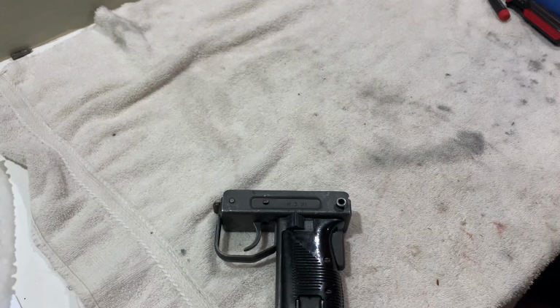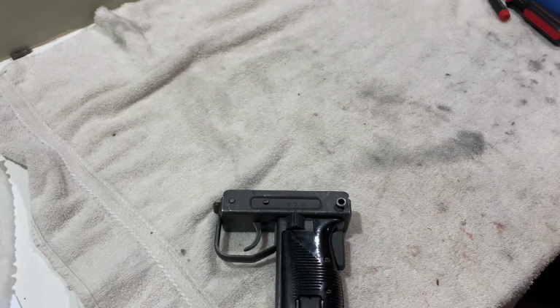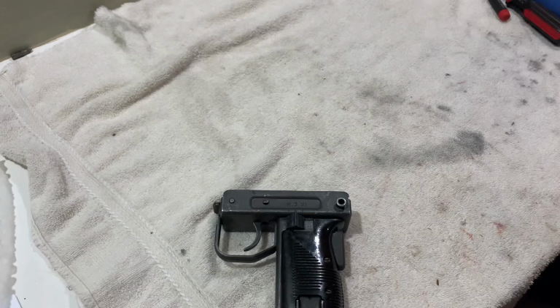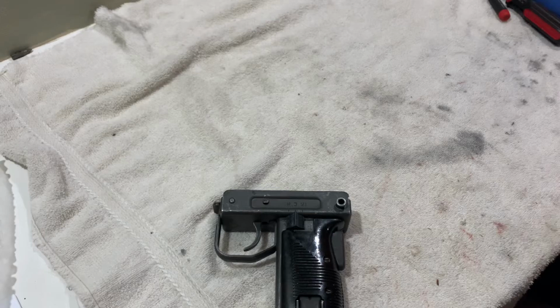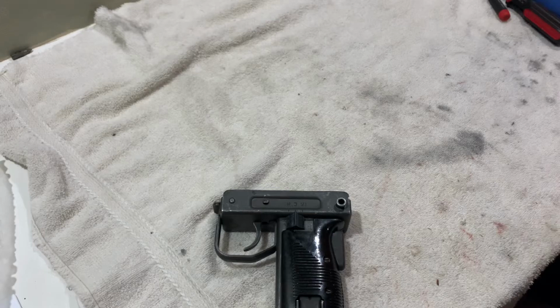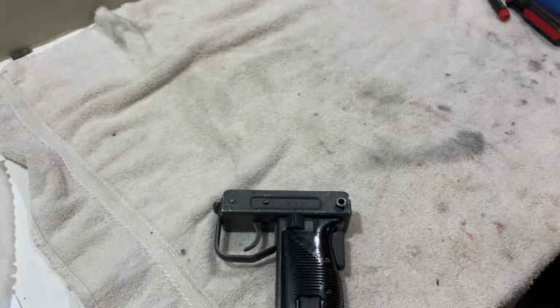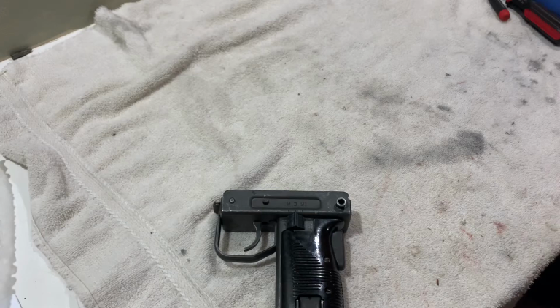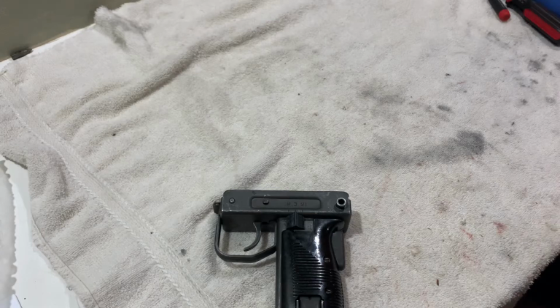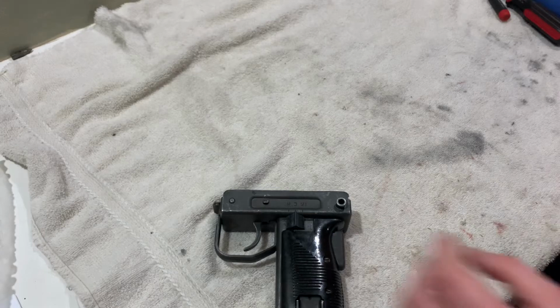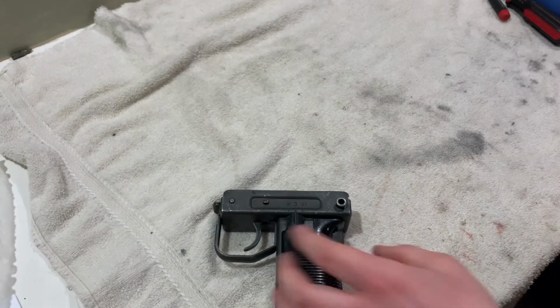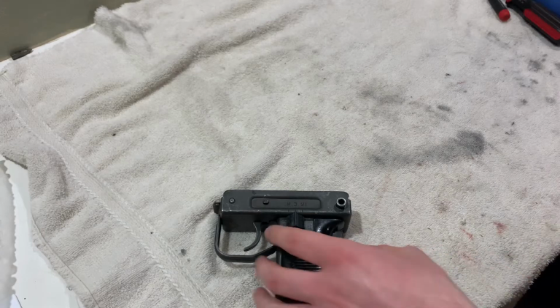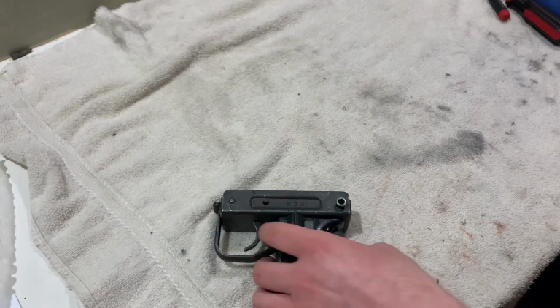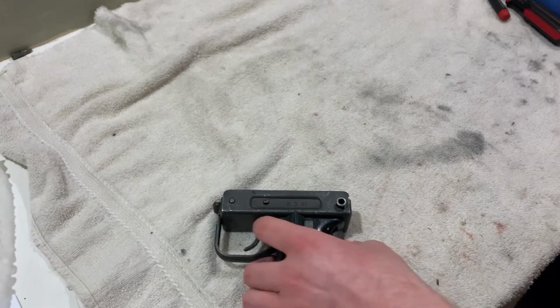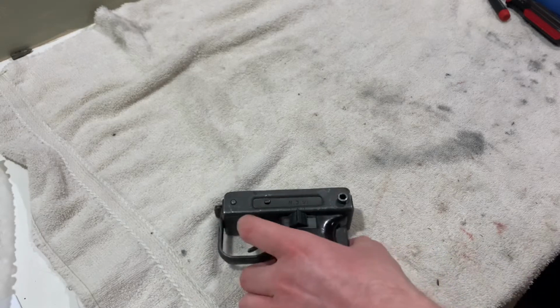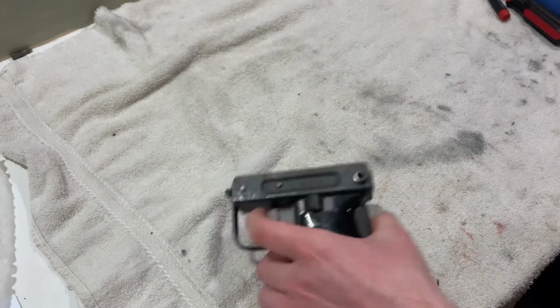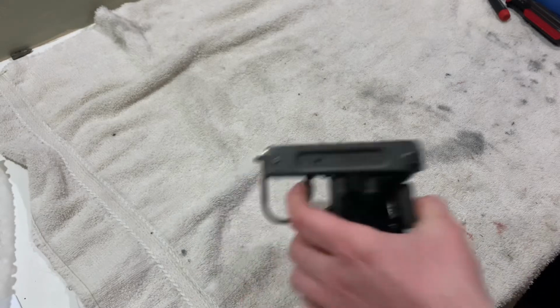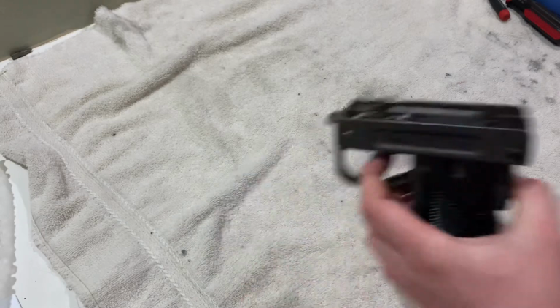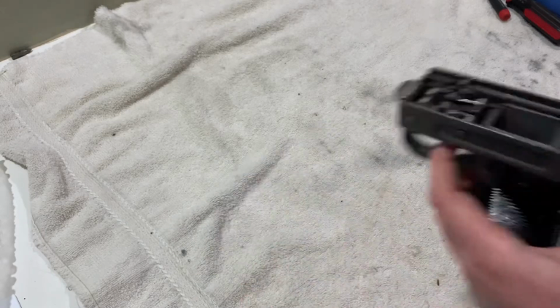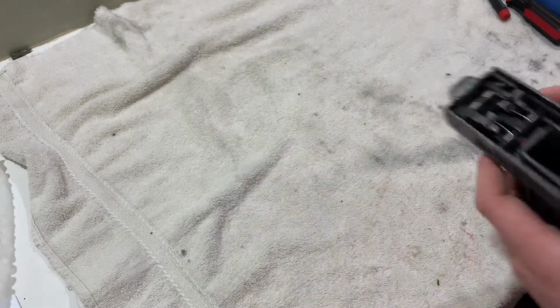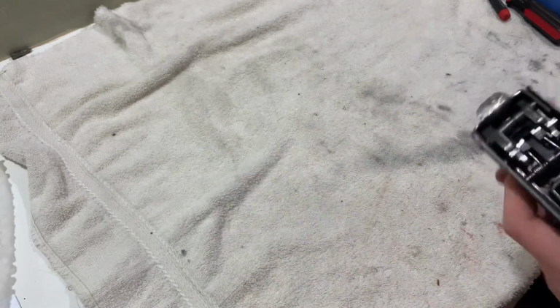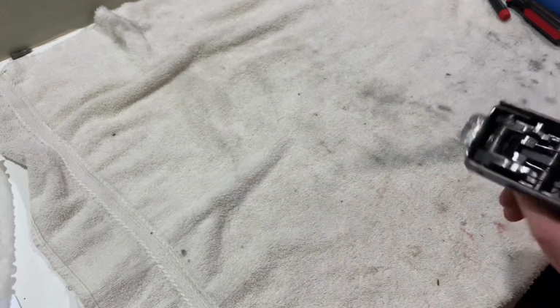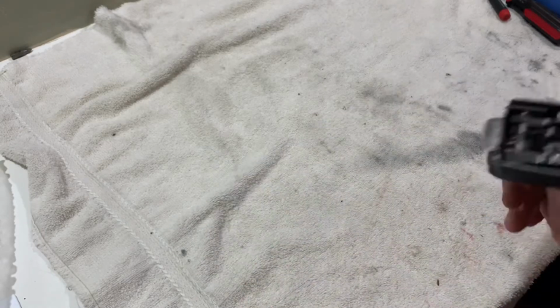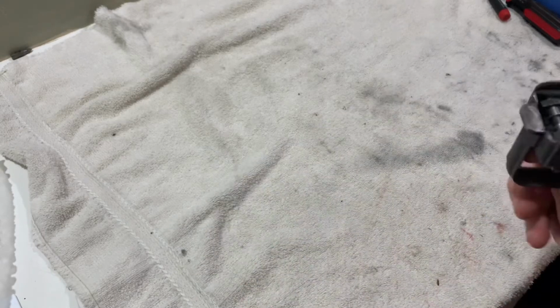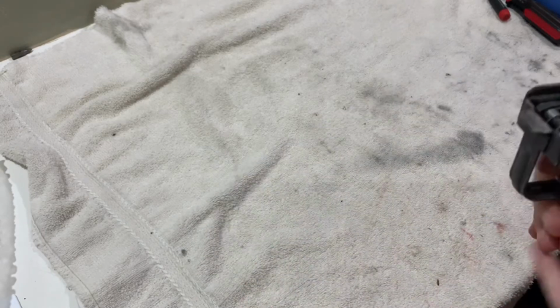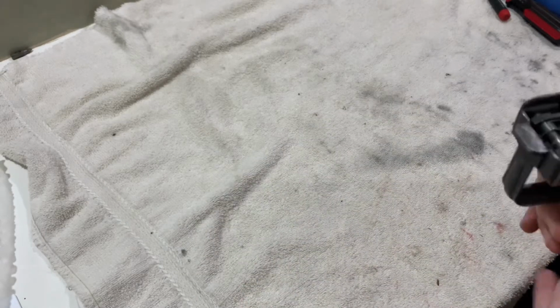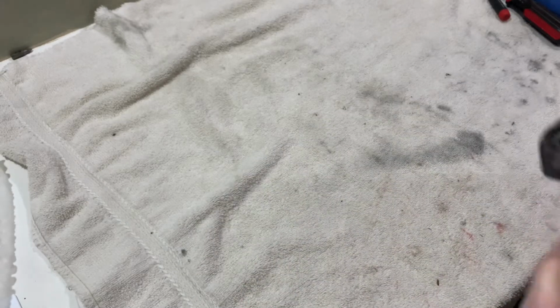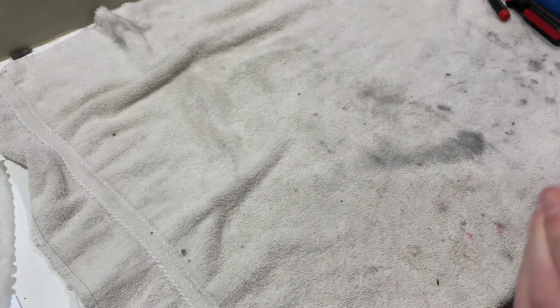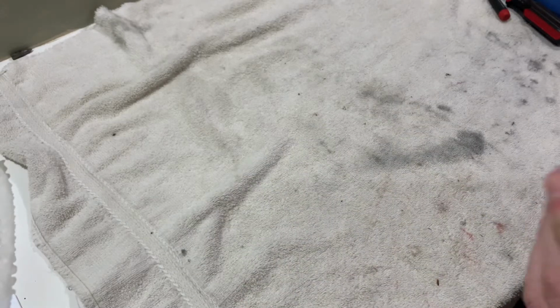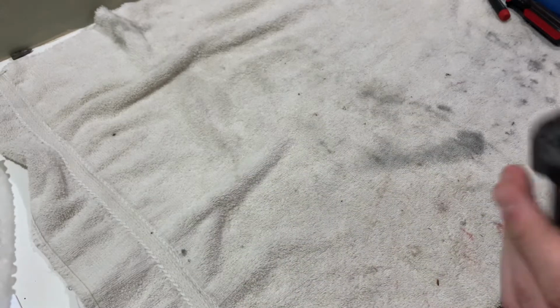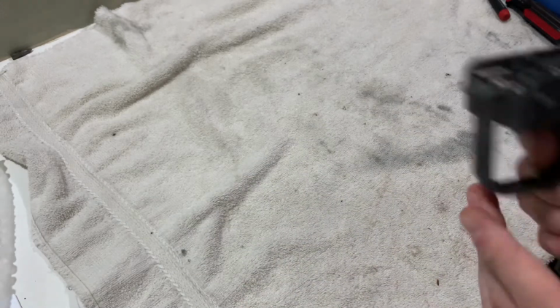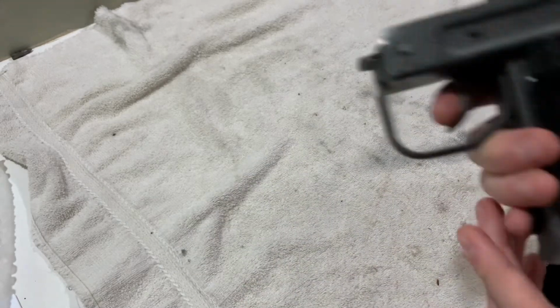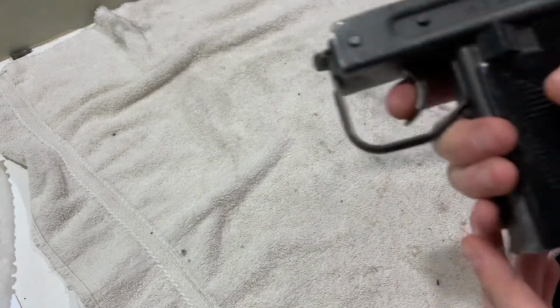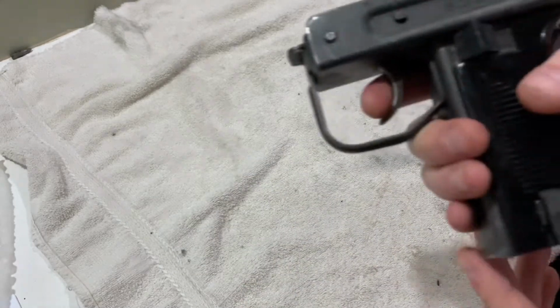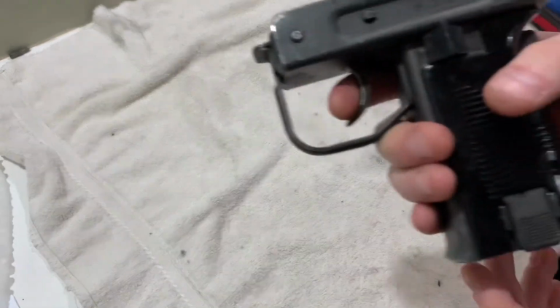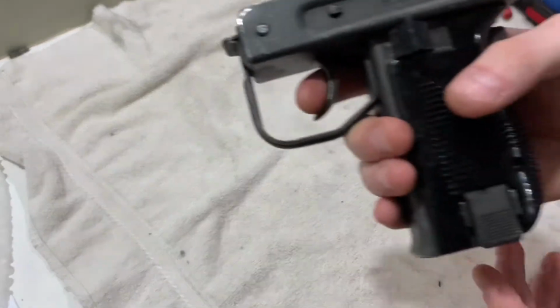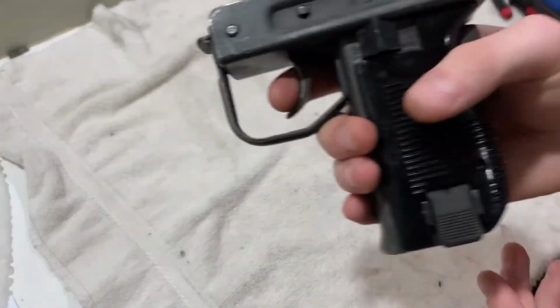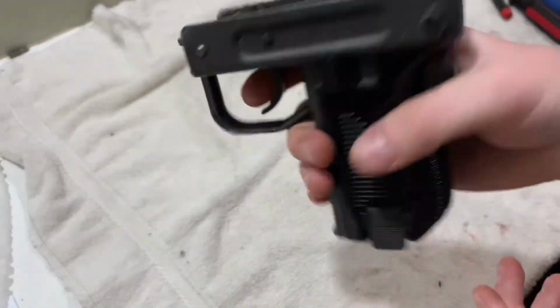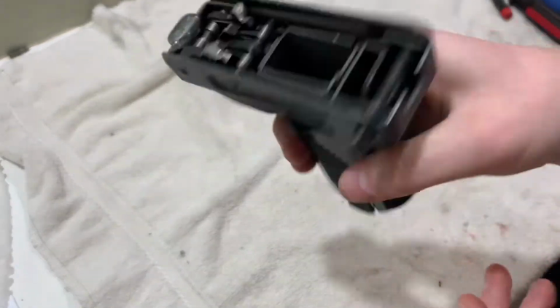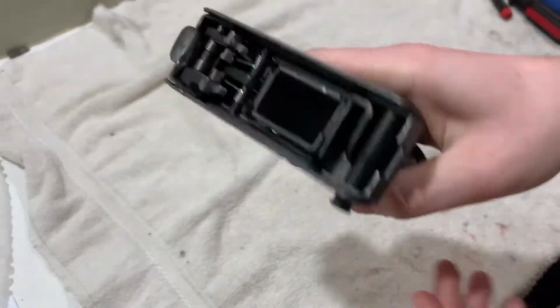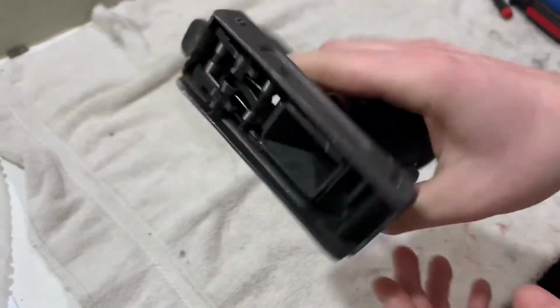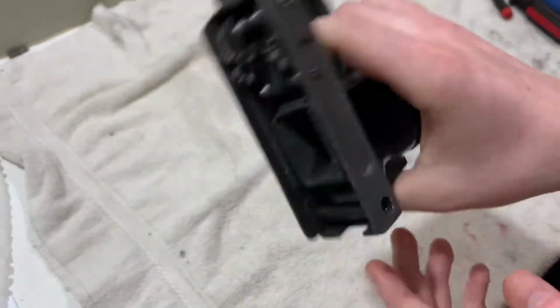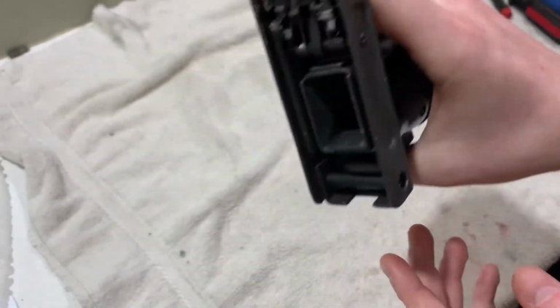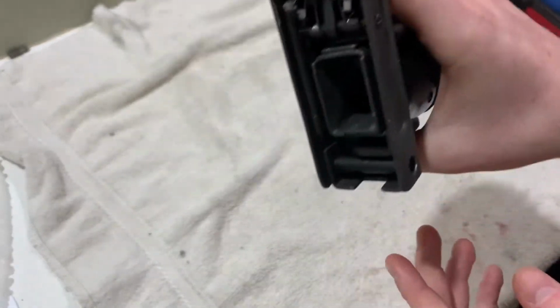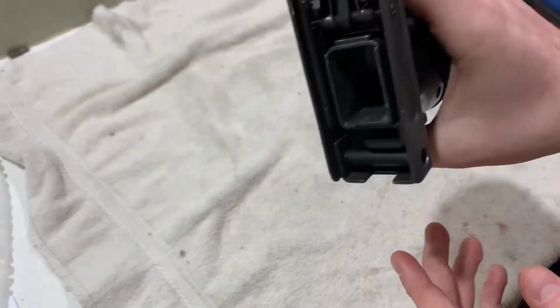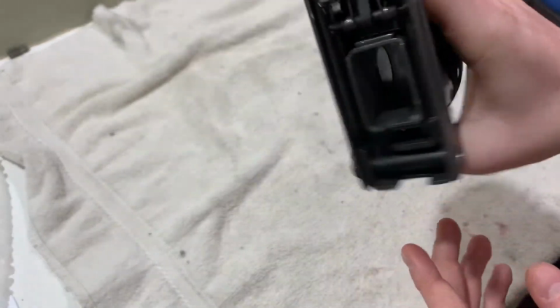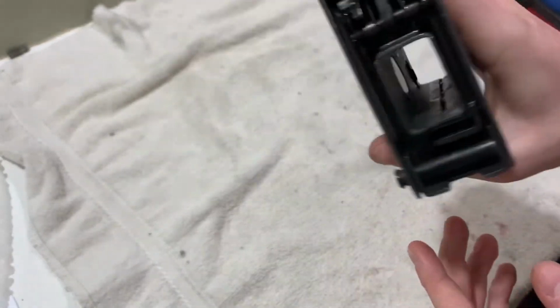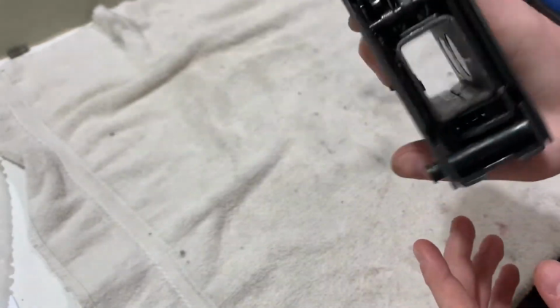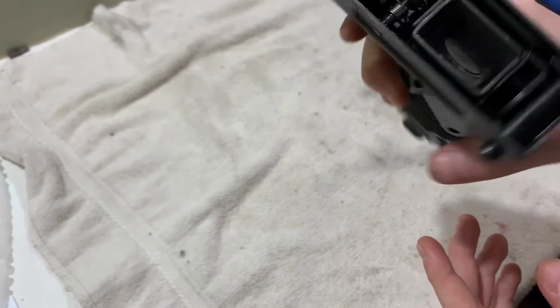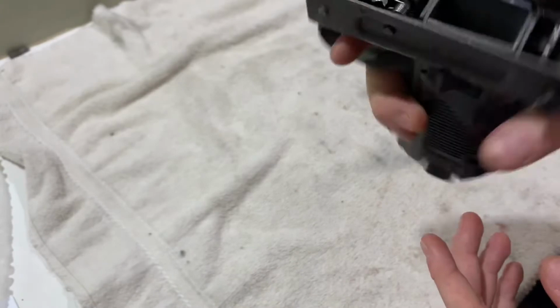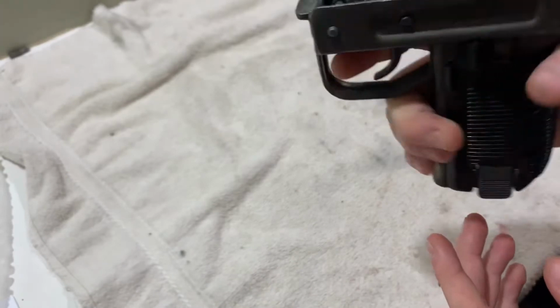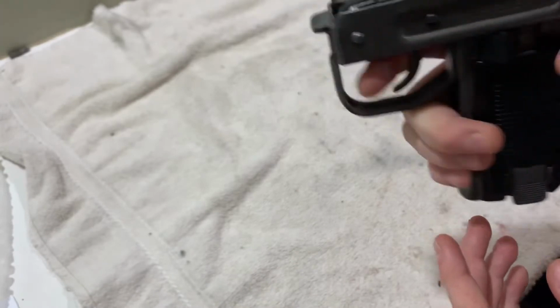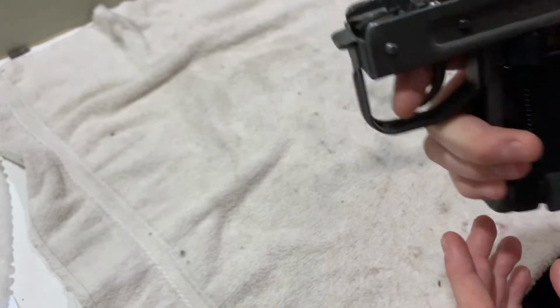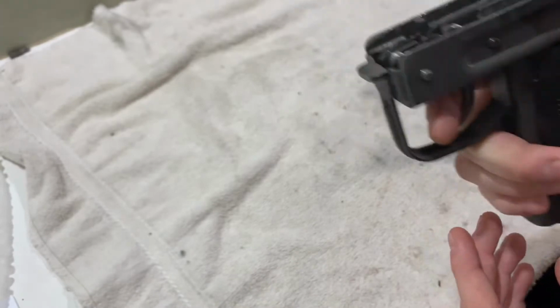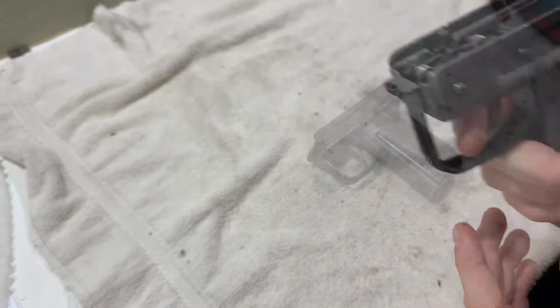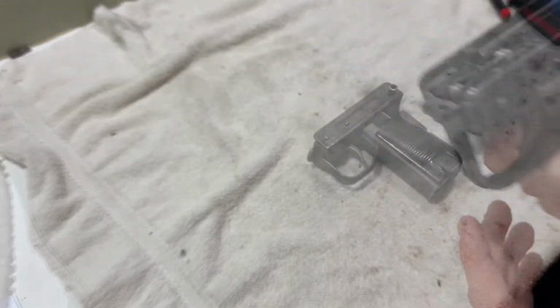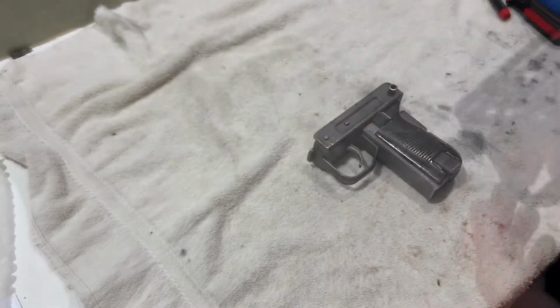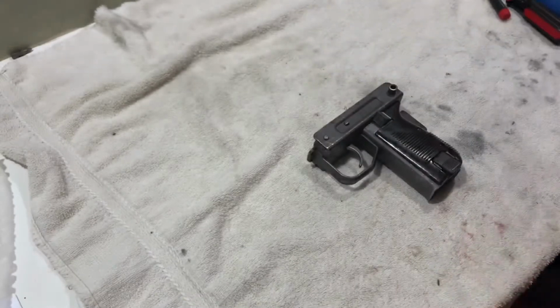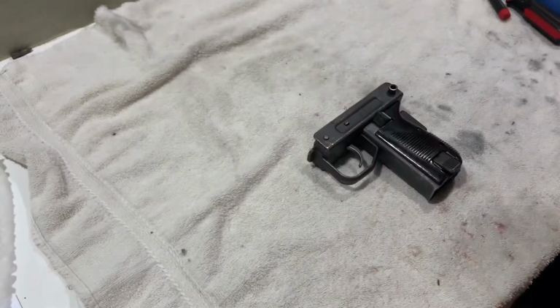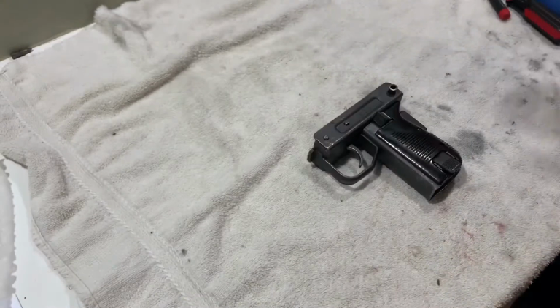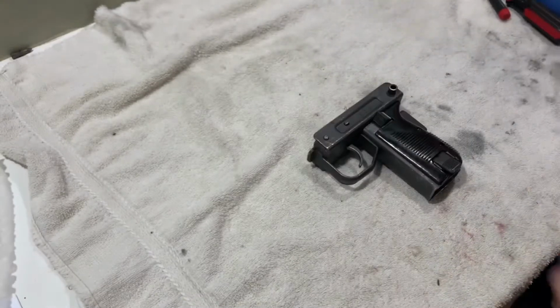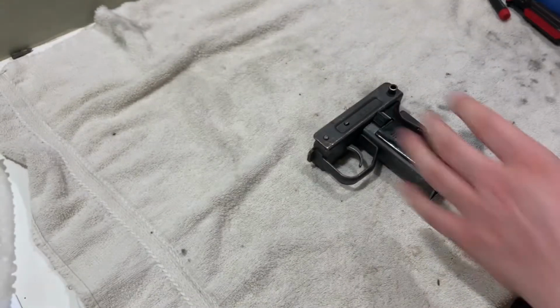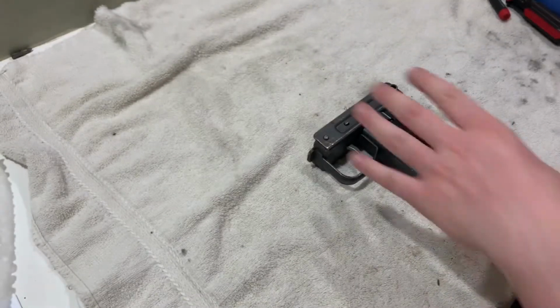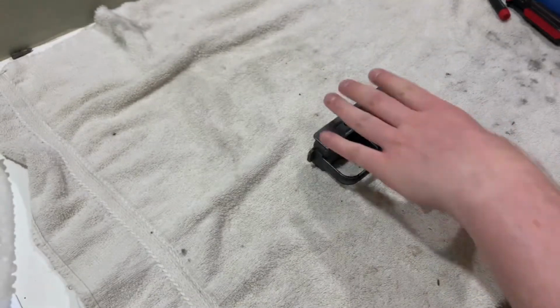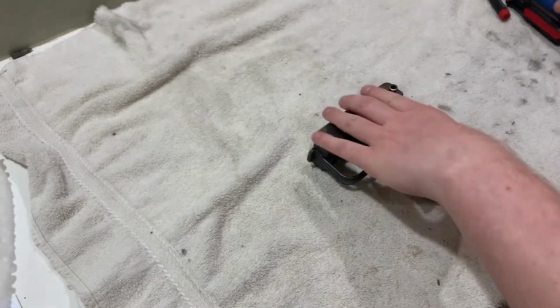Welcome to part 1 of my Uzi build. For this part, we're just going to take the grip assembly apart and we're going to weld in a bar. So let's get right into it.